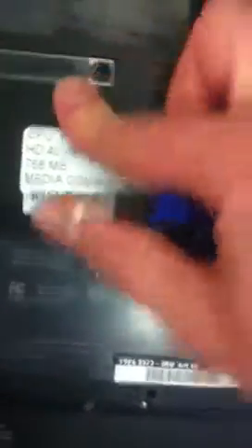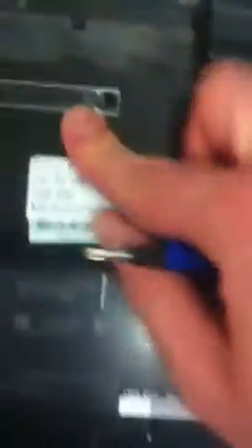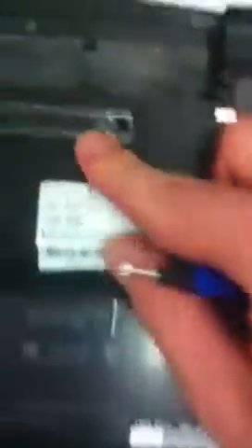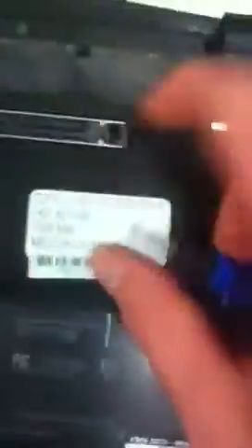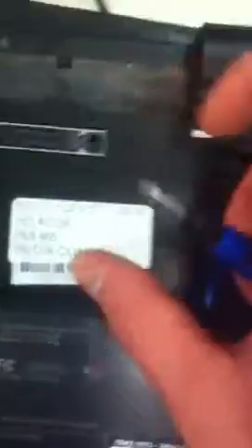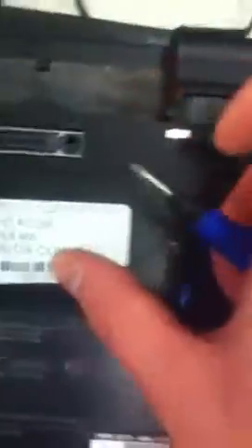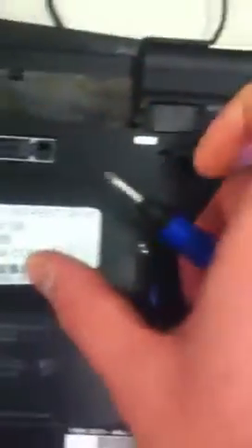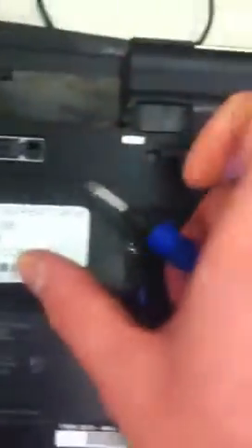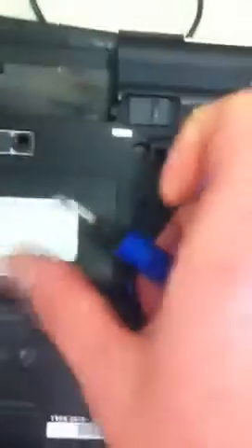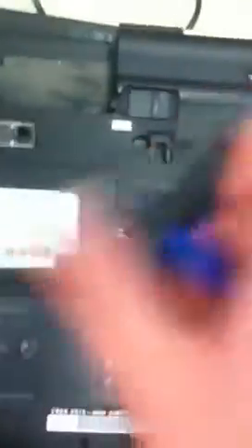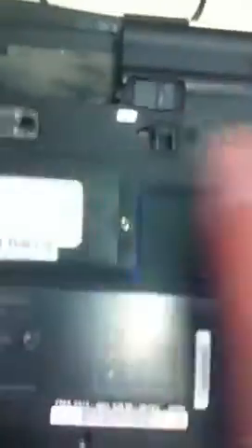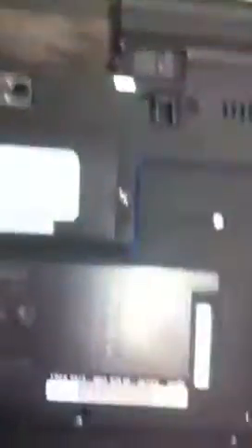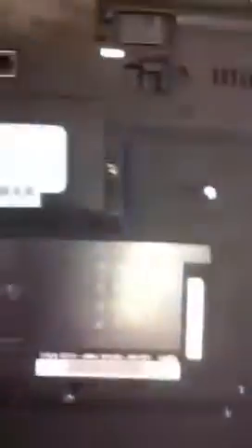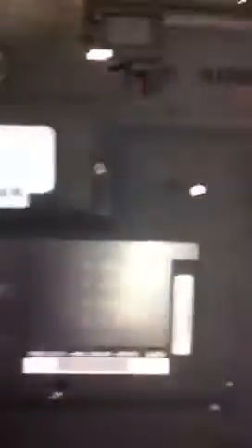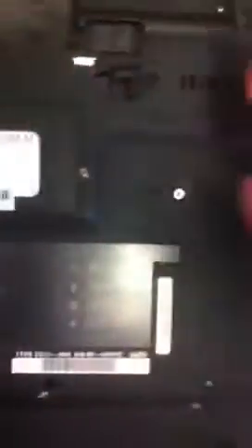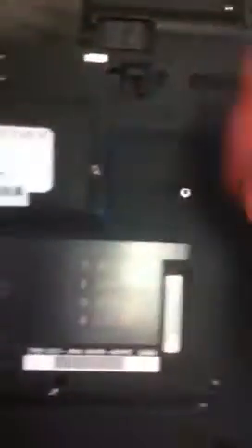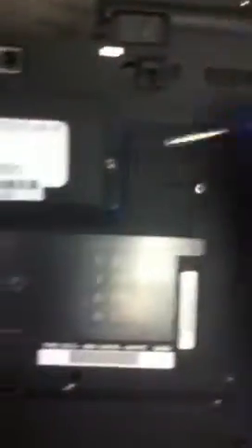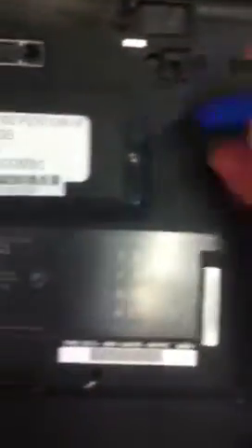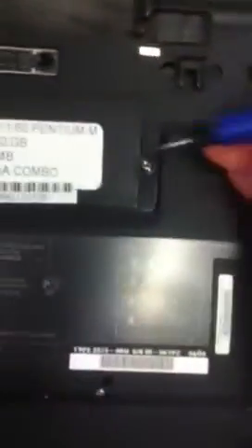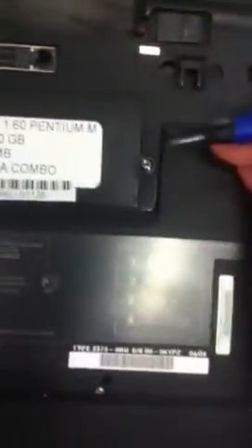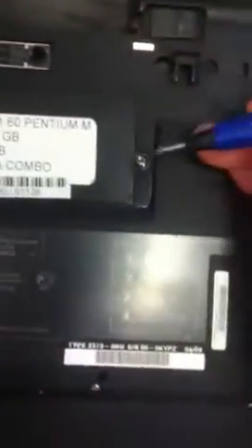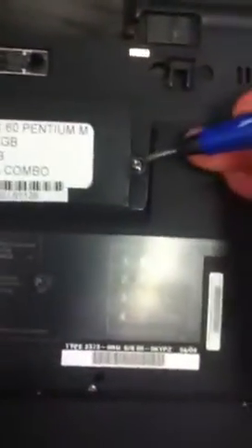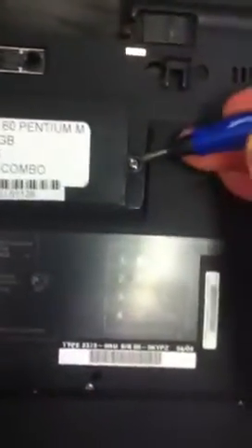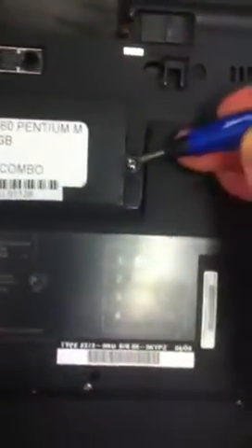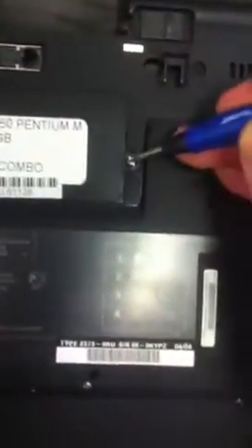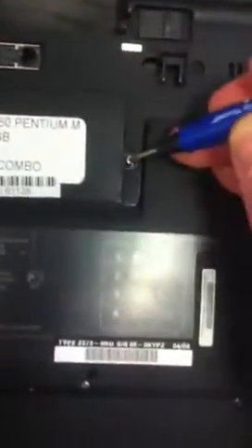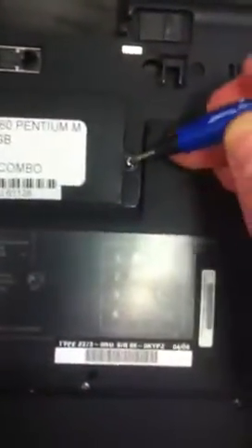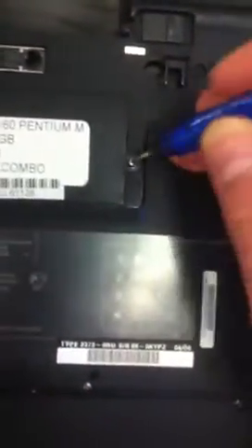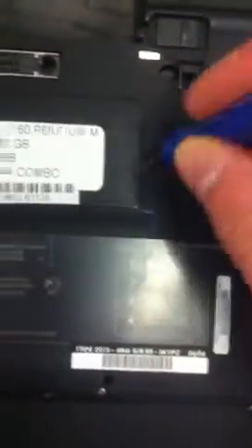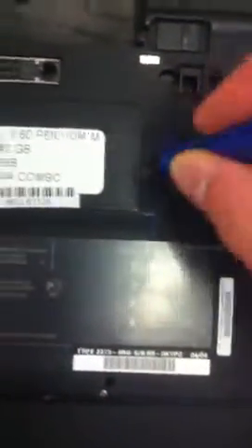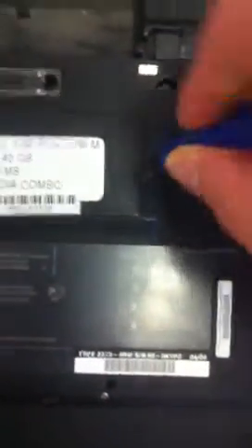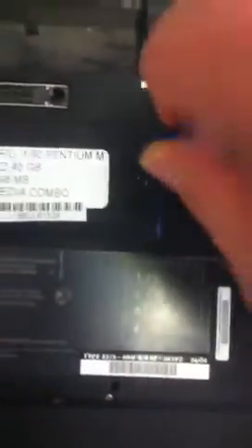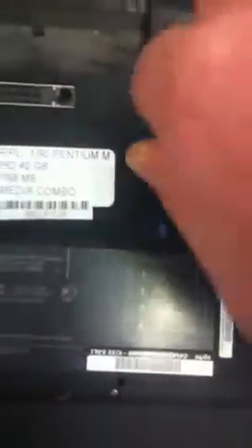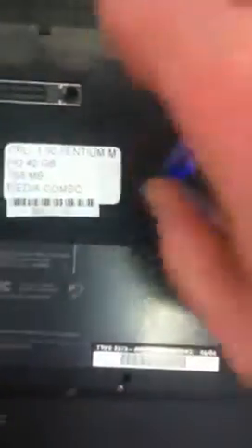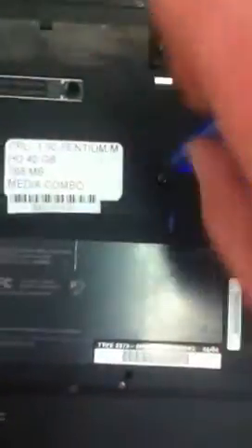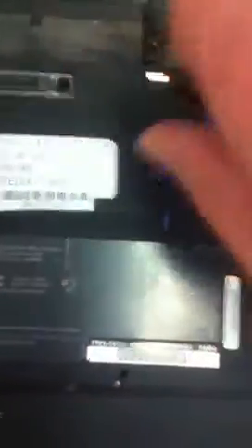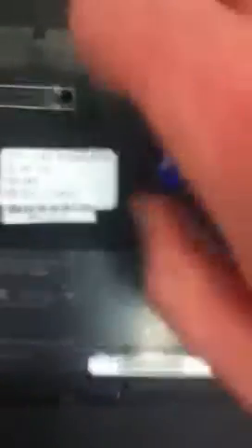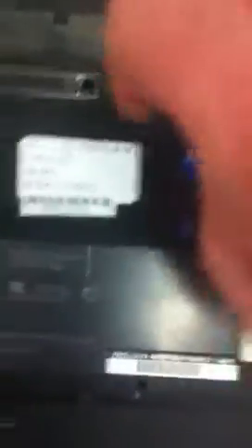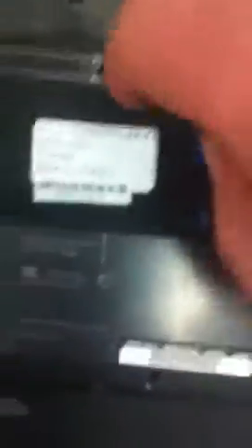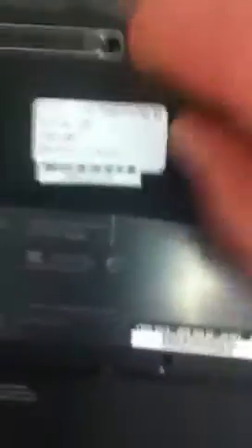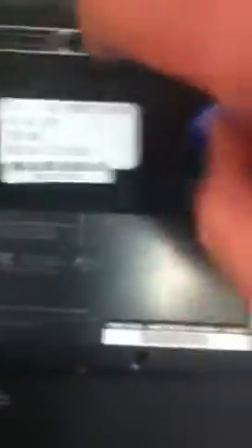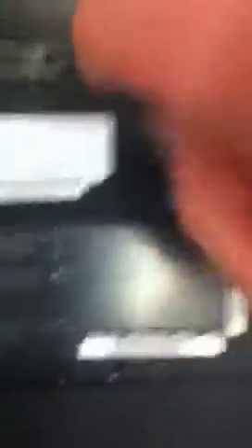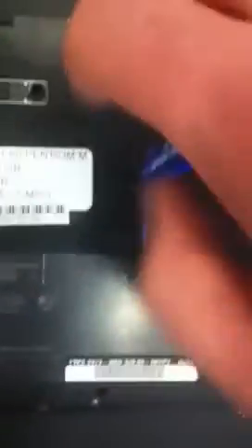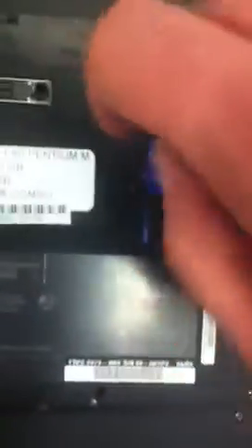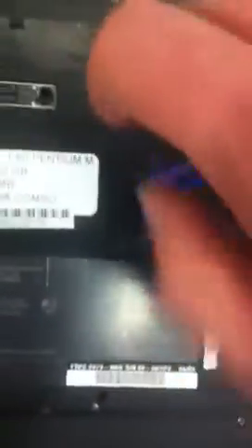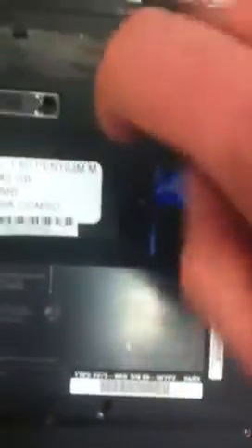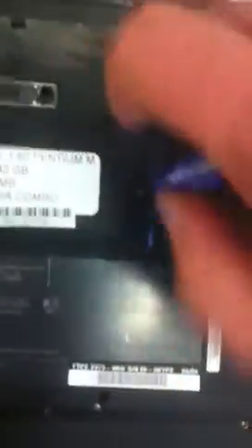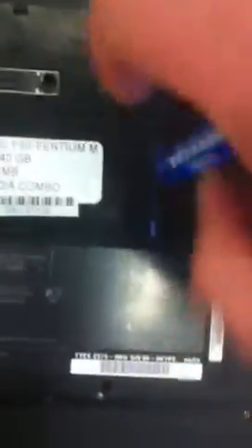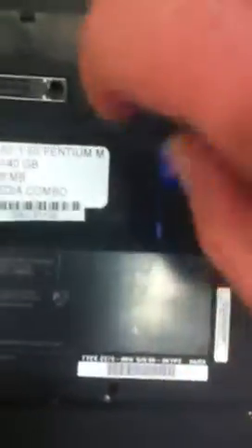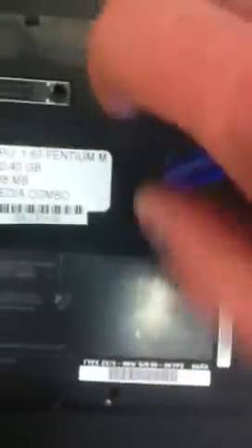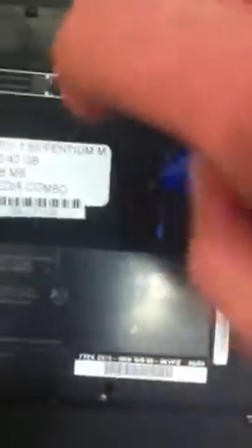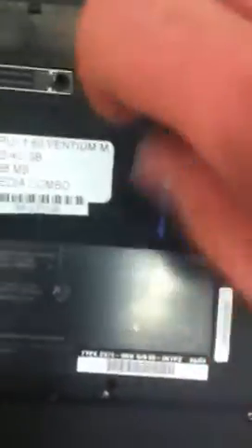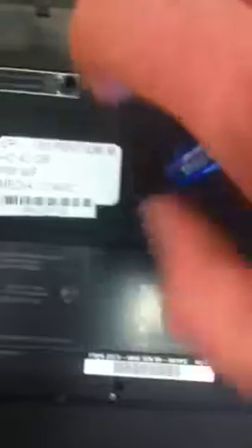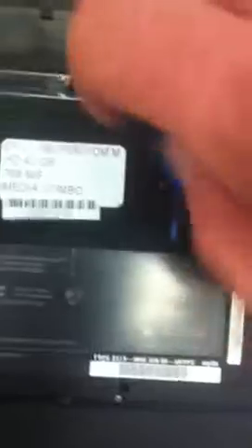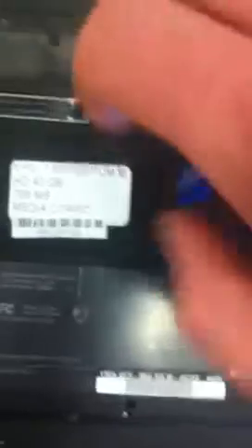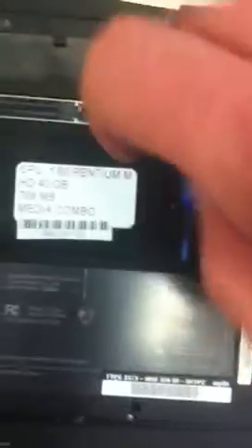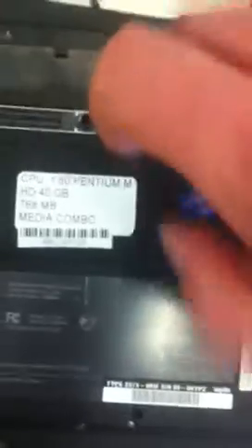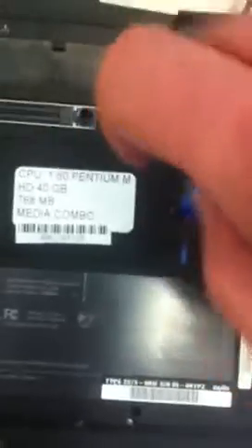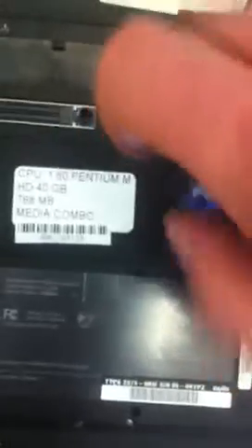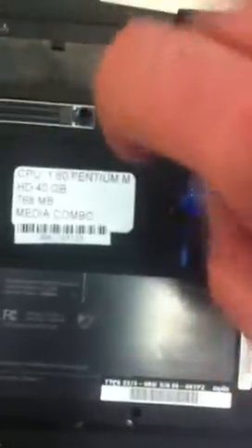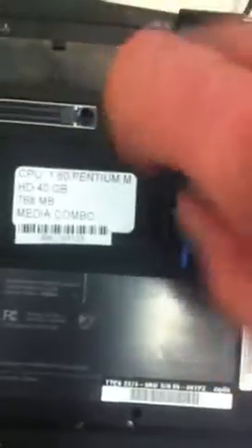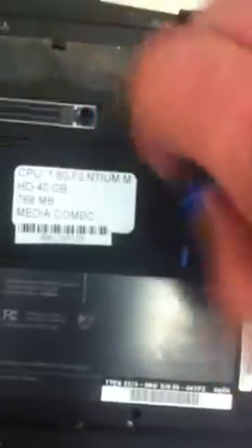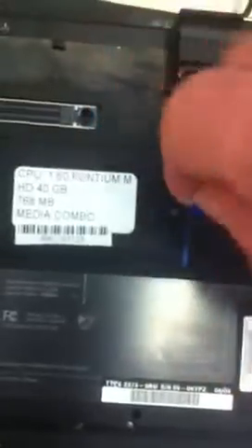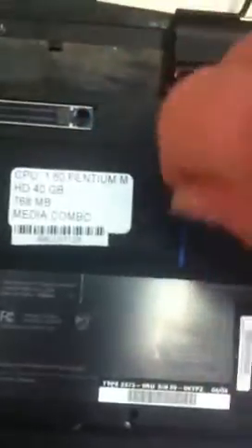Back down. And you just screw it in. You're ready to go.